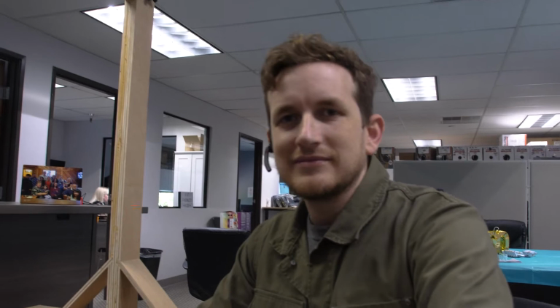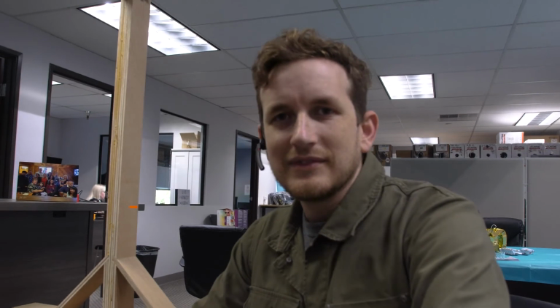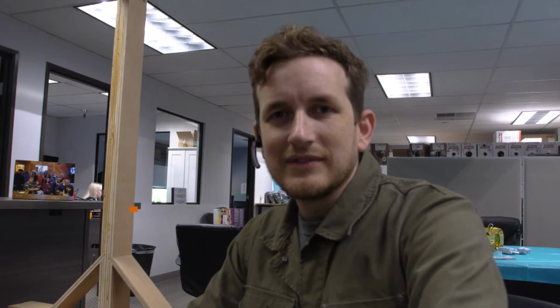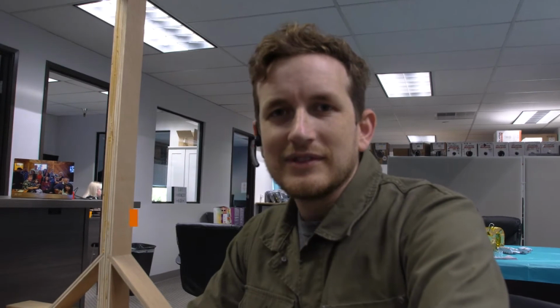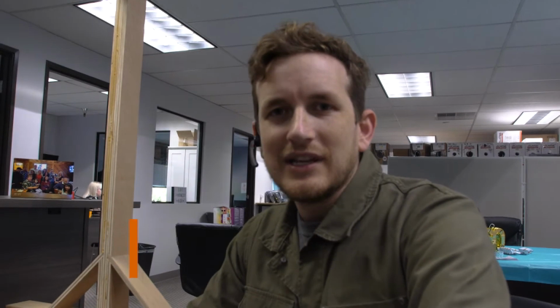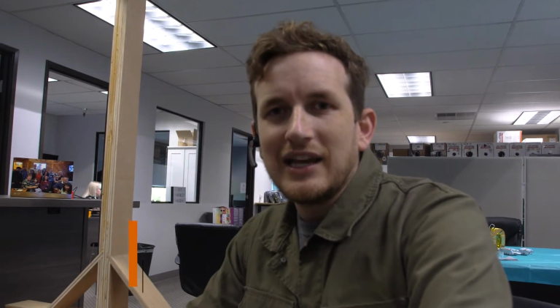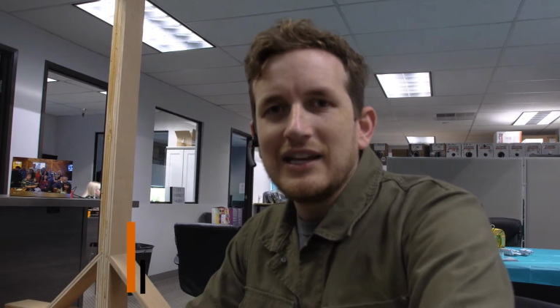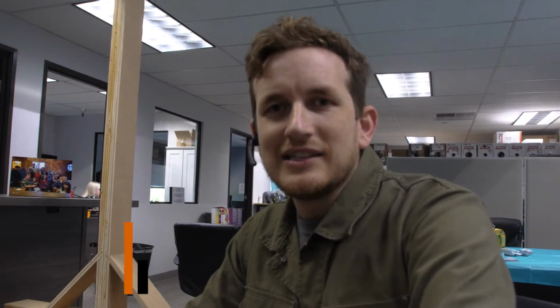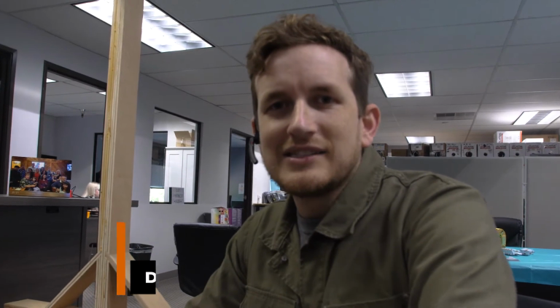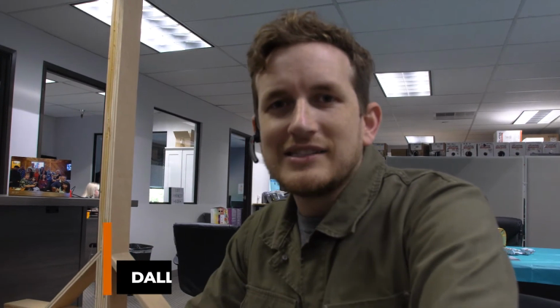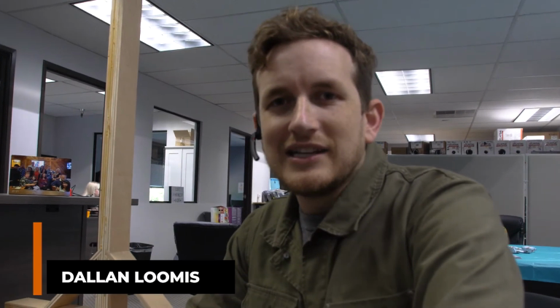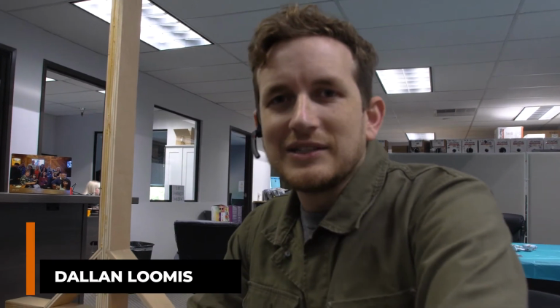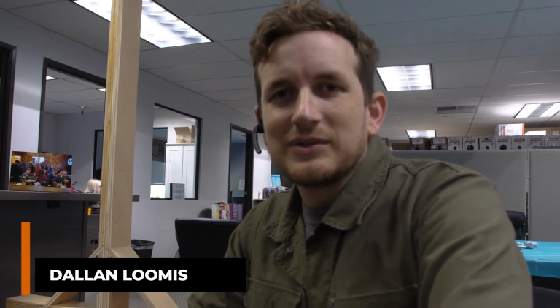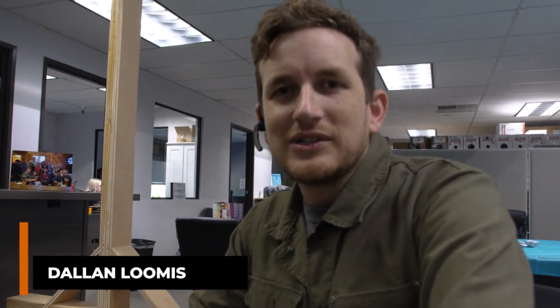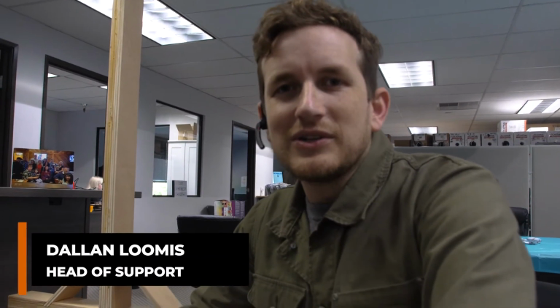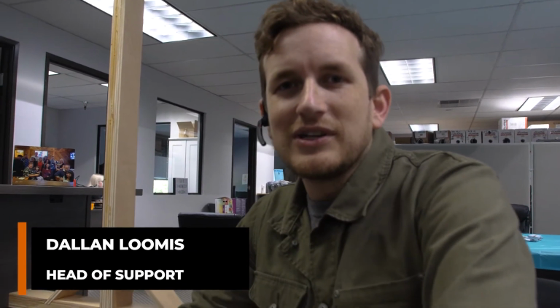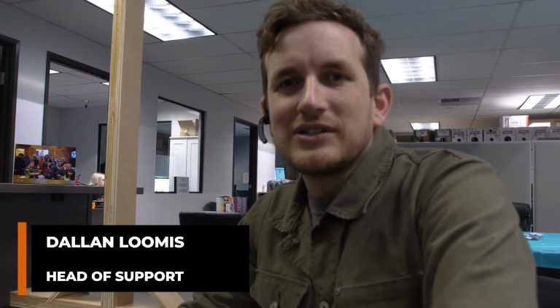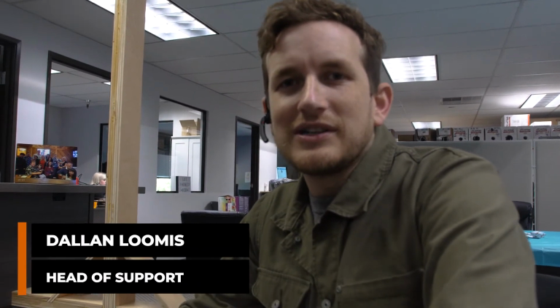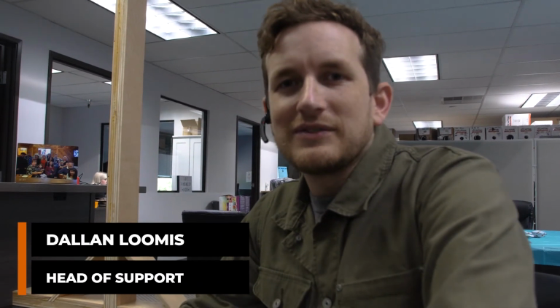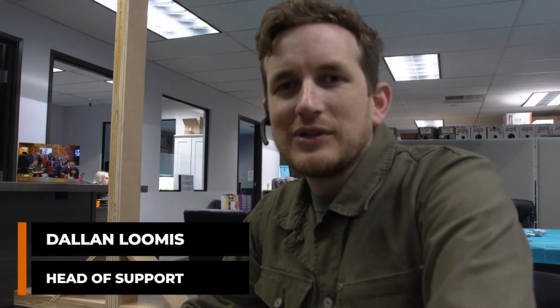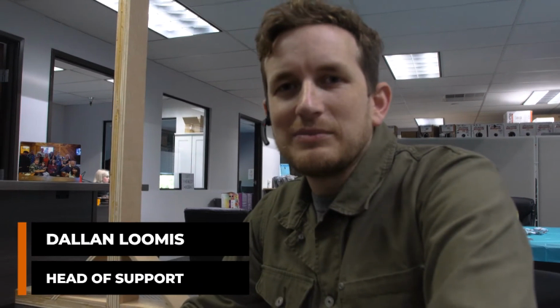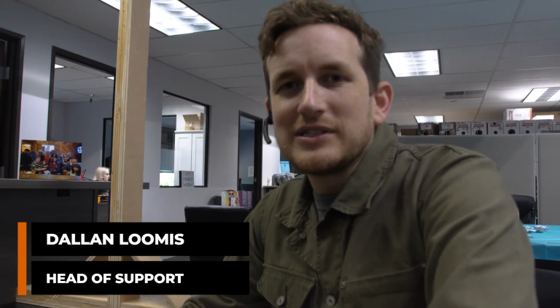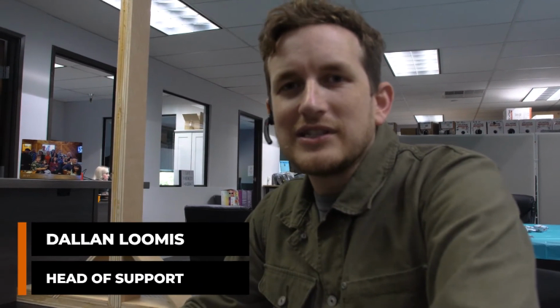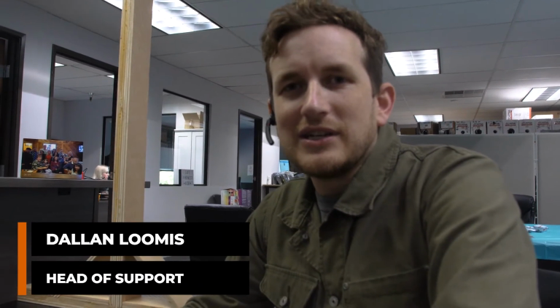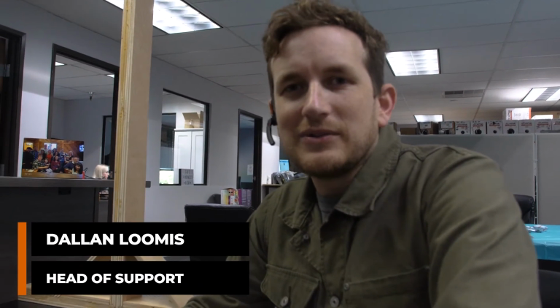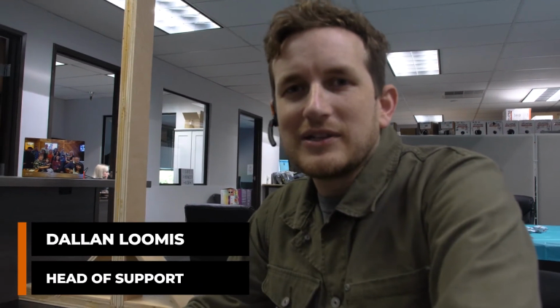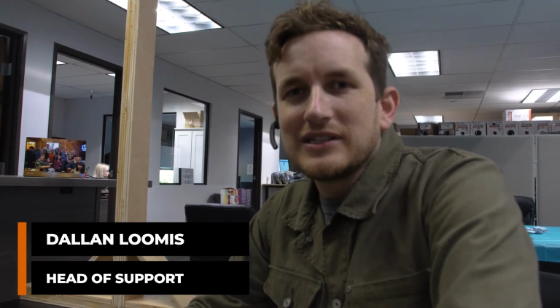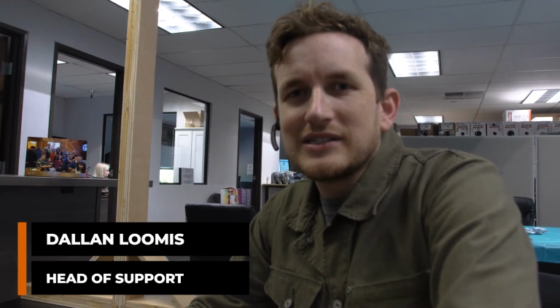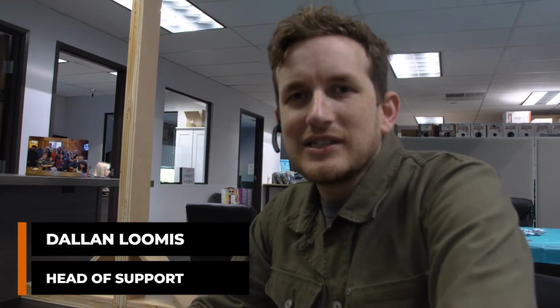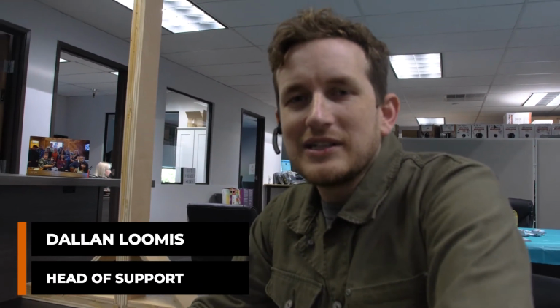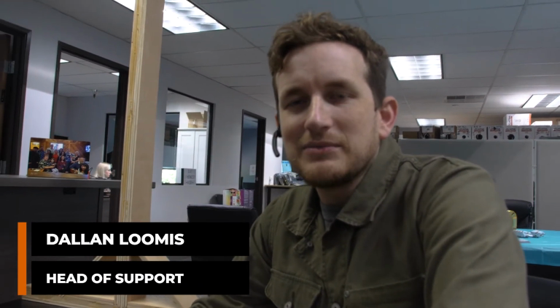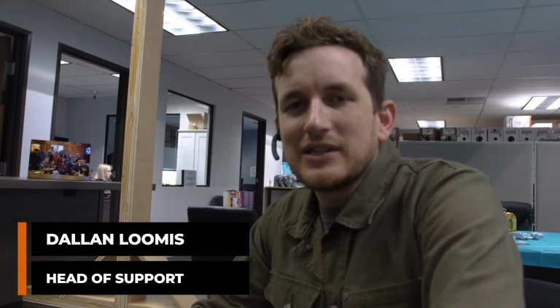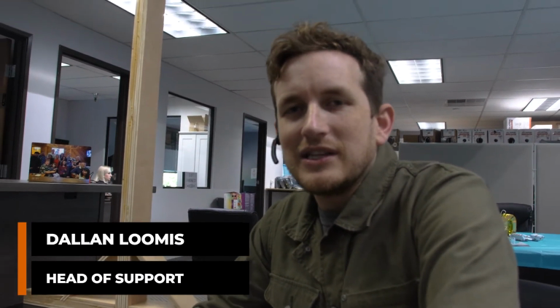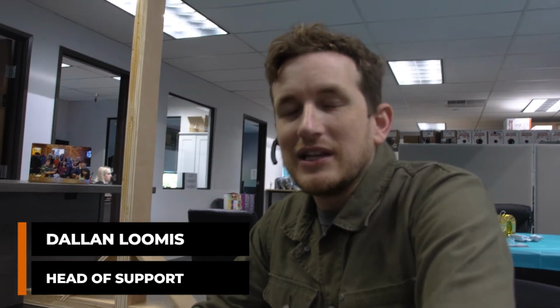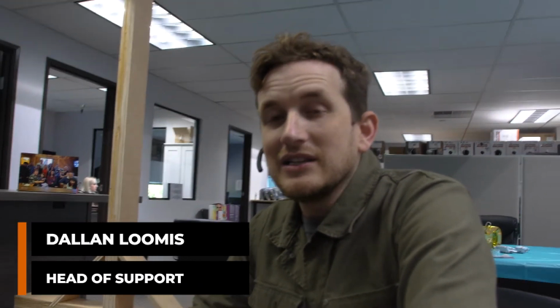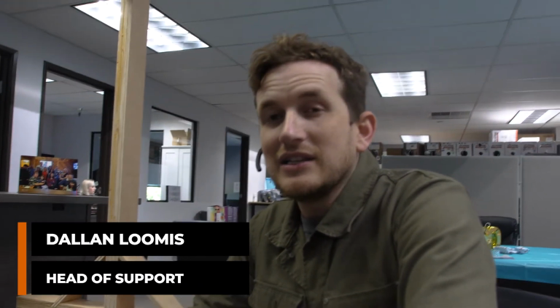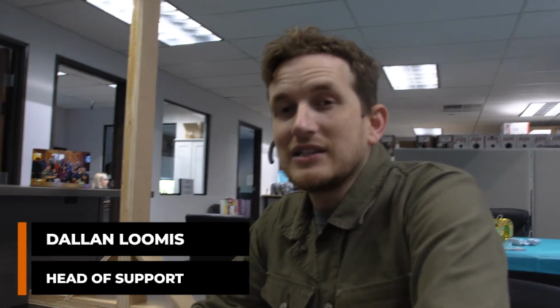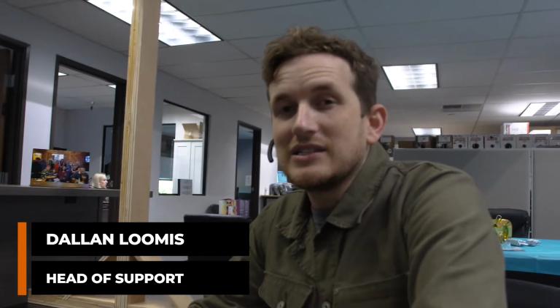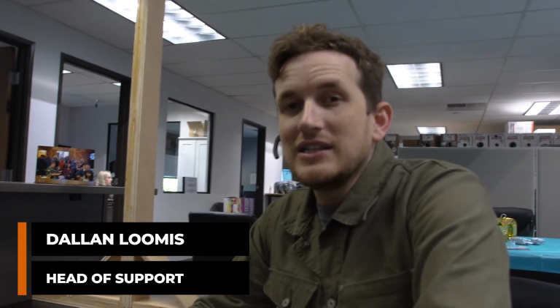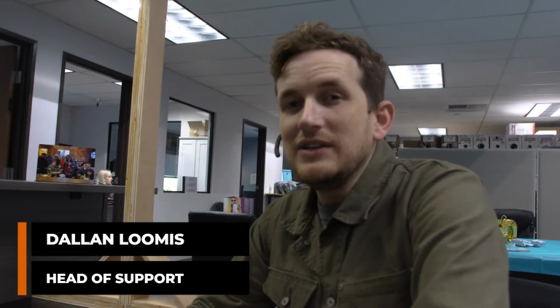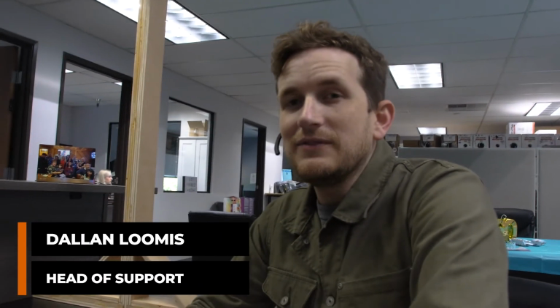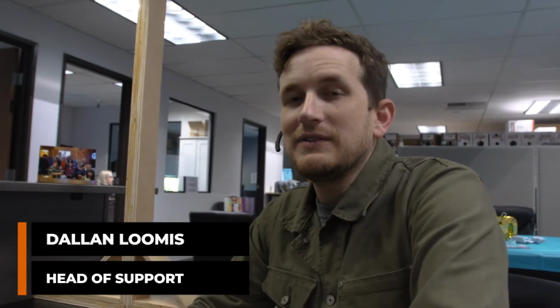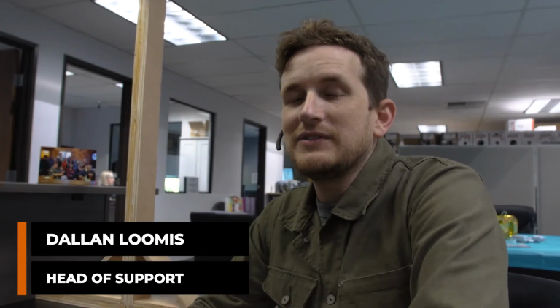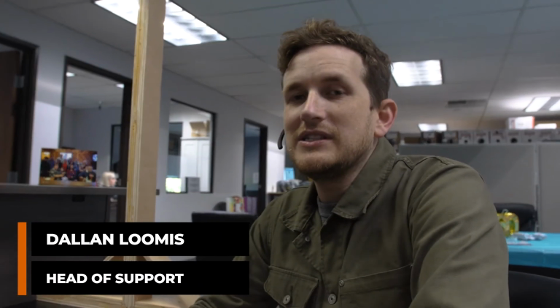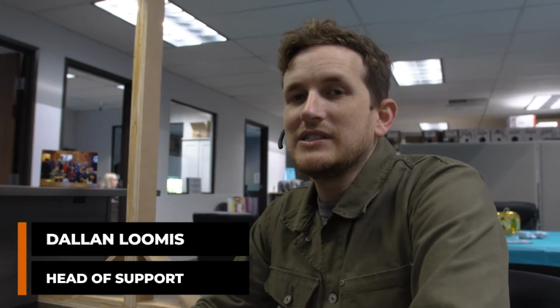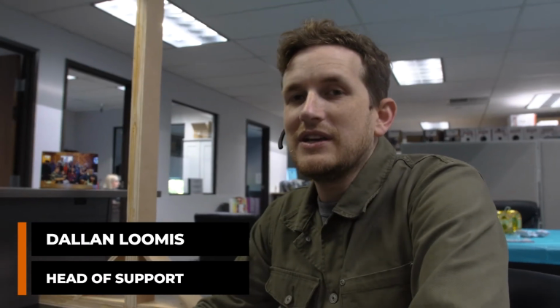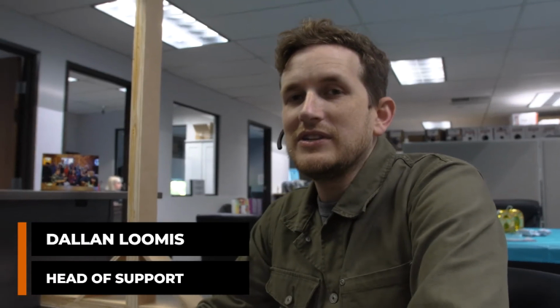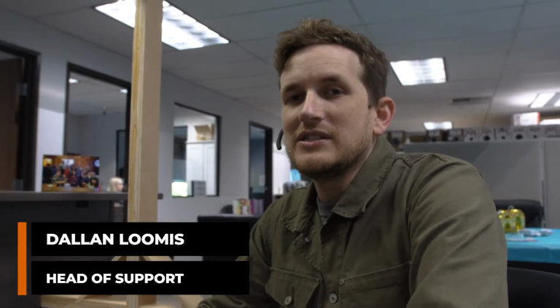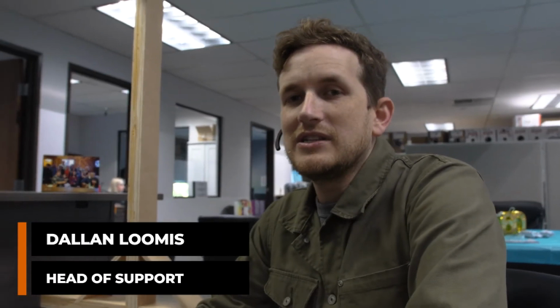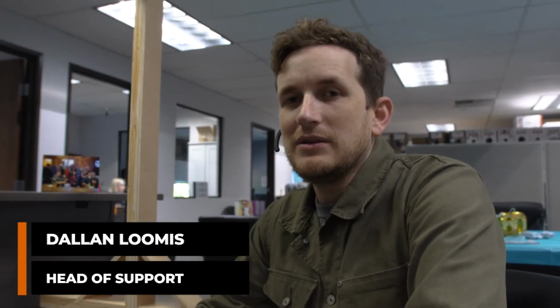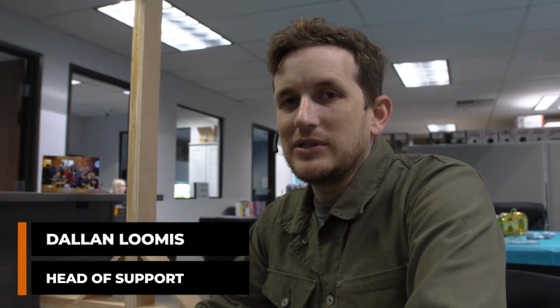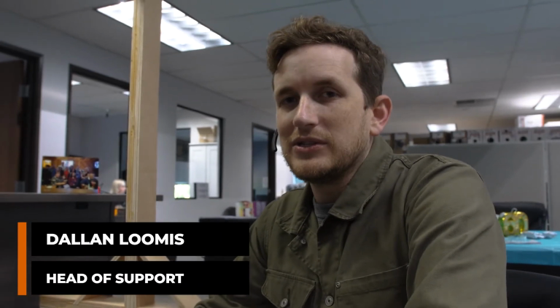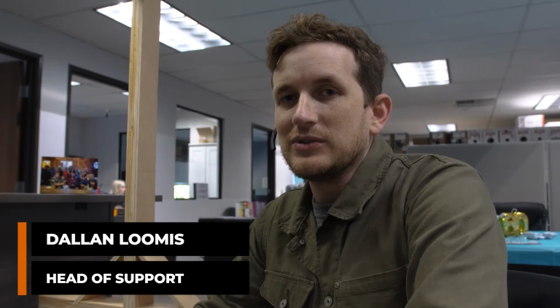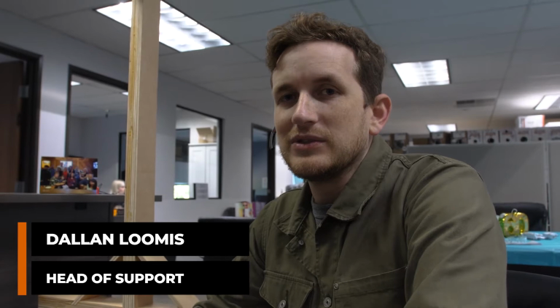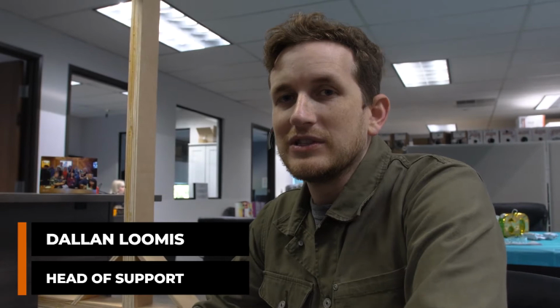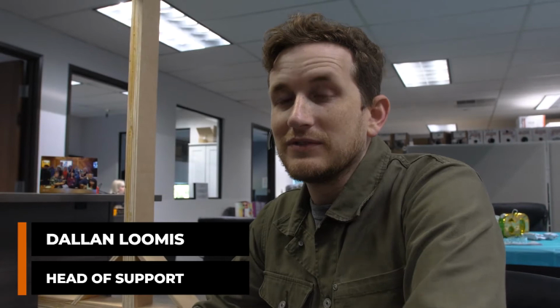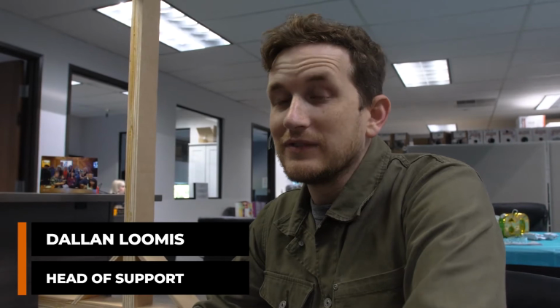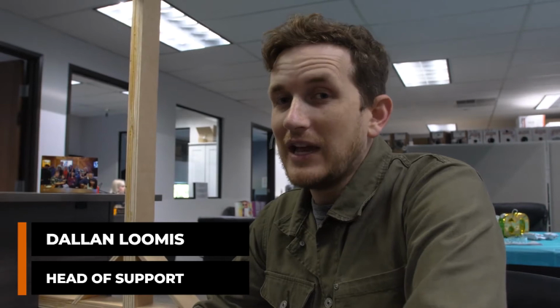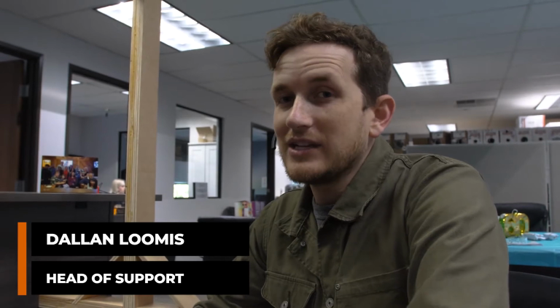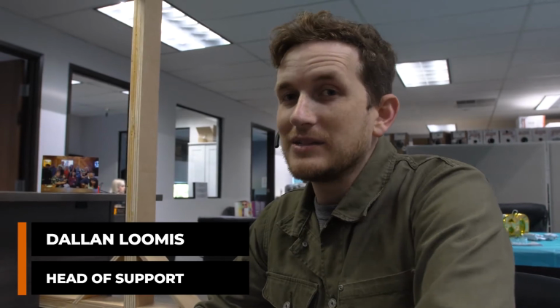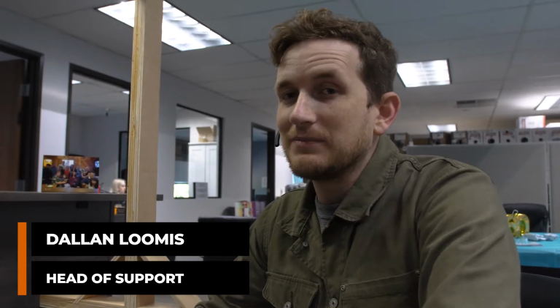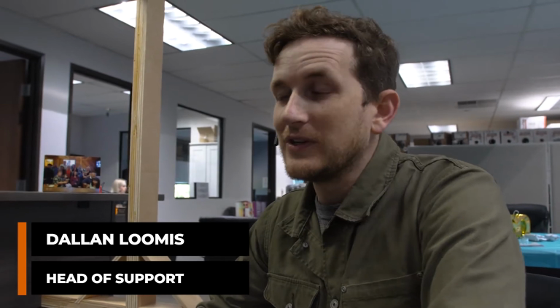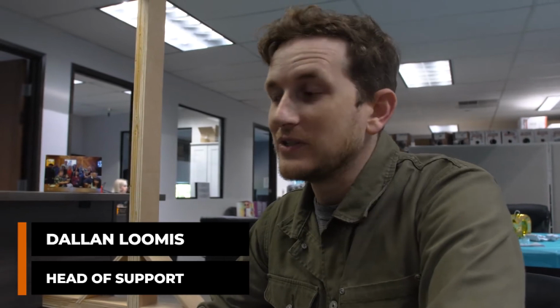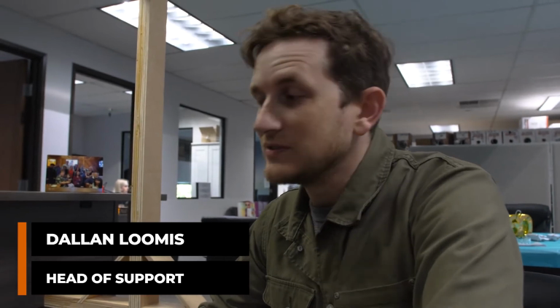Hey, this is Dallin with No Contract VoIP and today we're going to set up the Yealink T57W, the flagship phone.